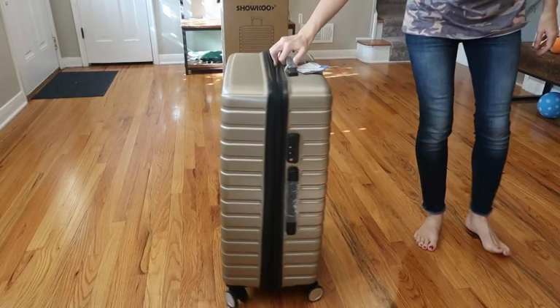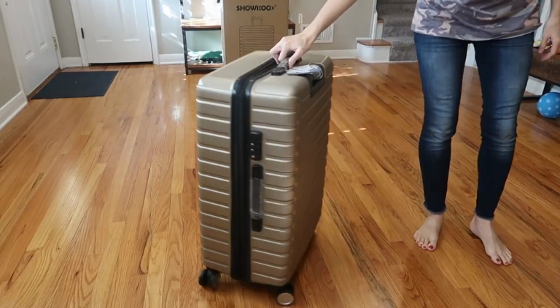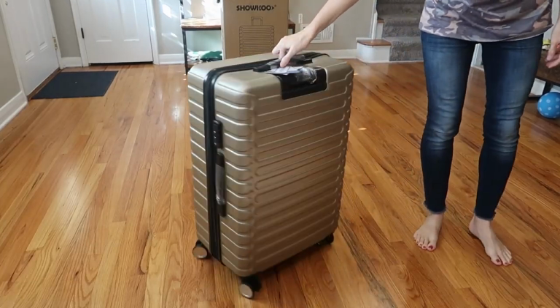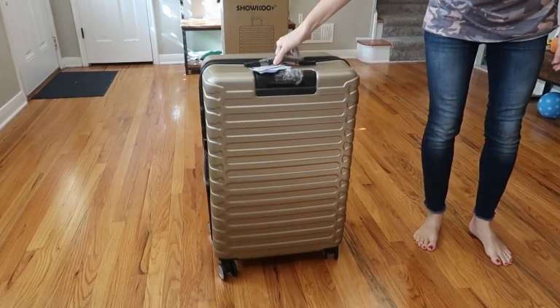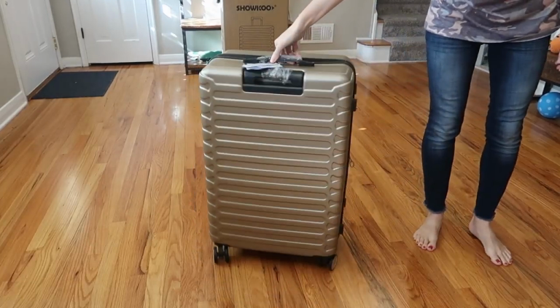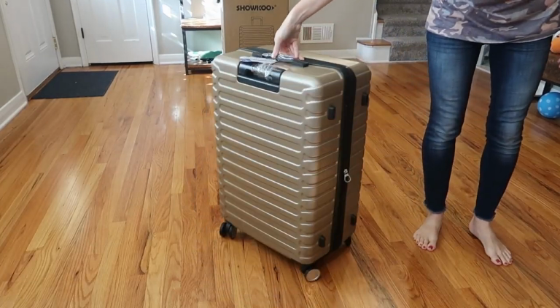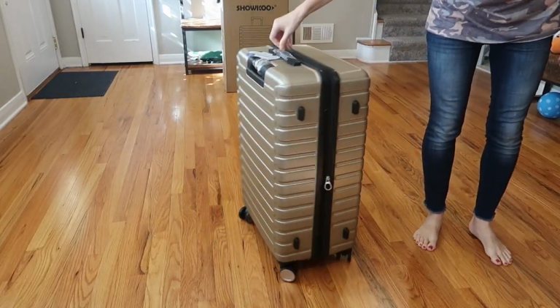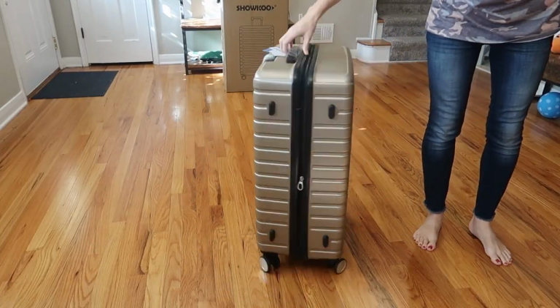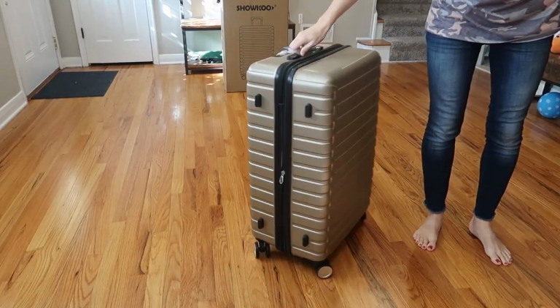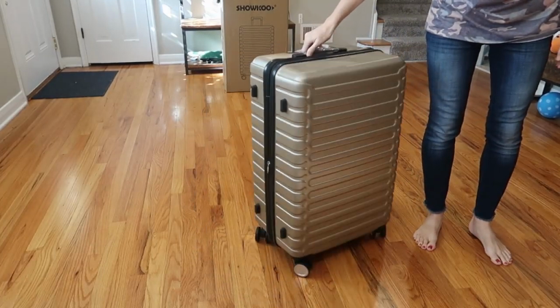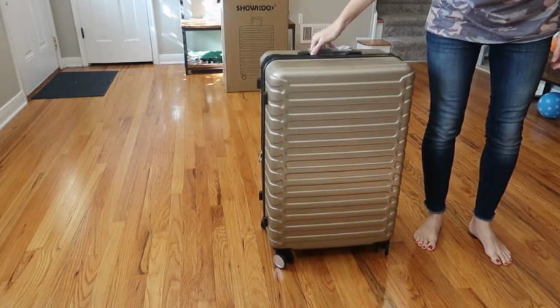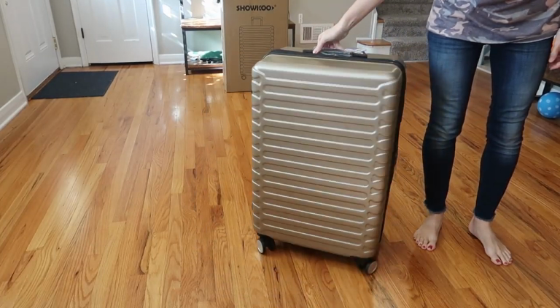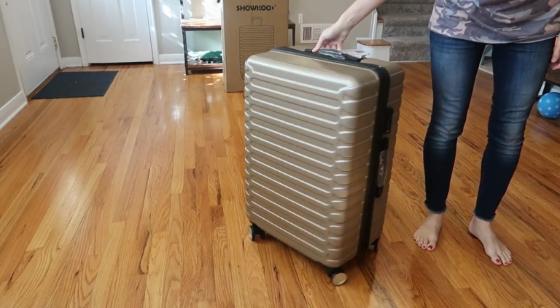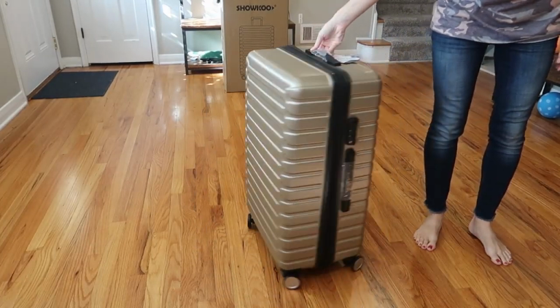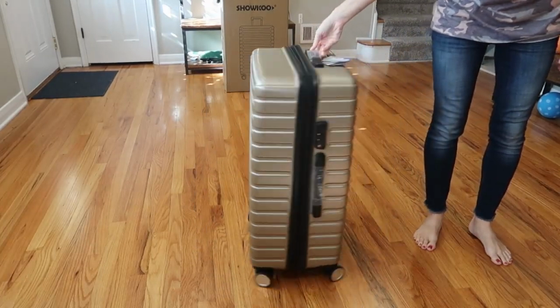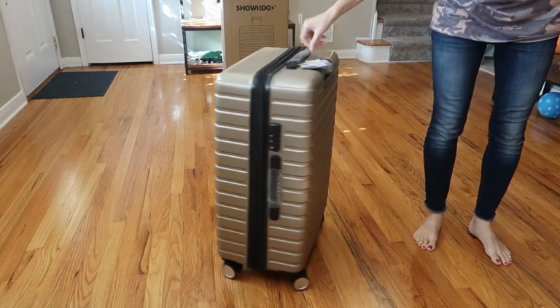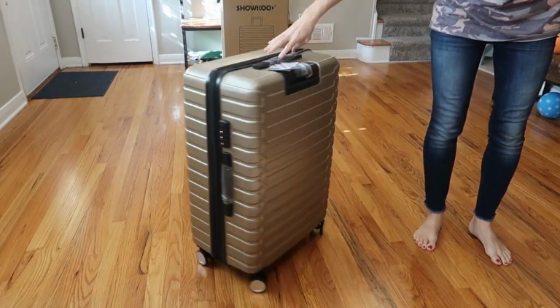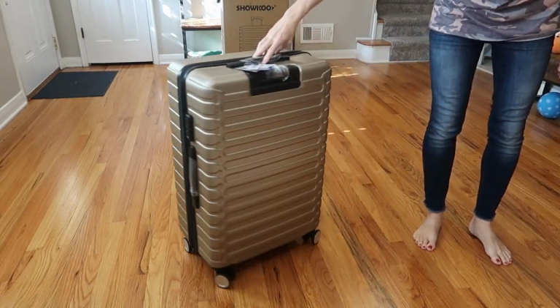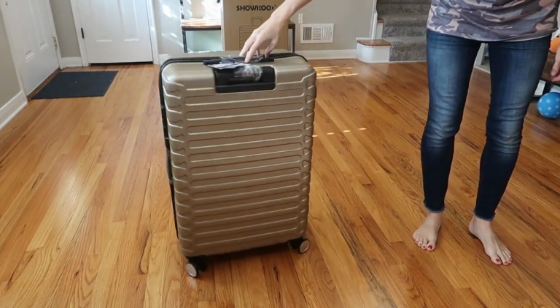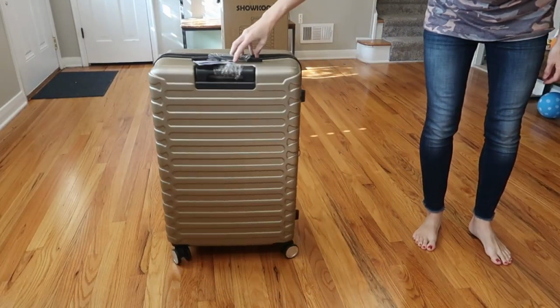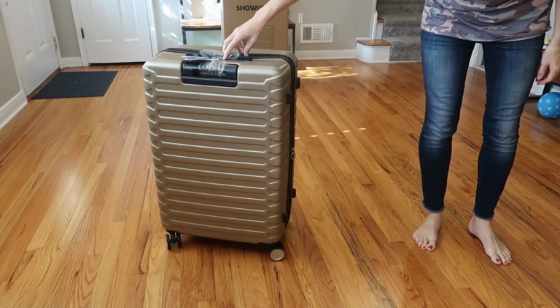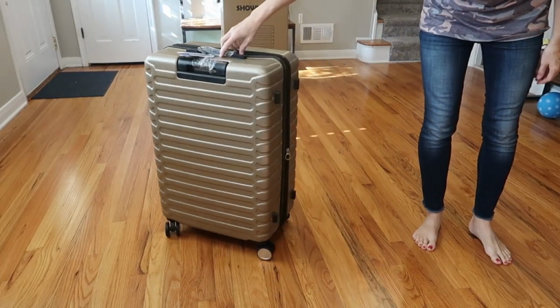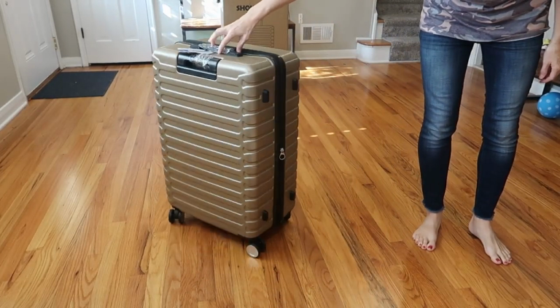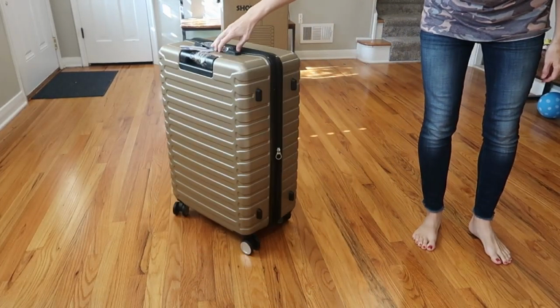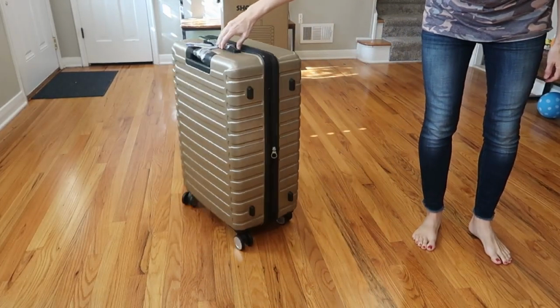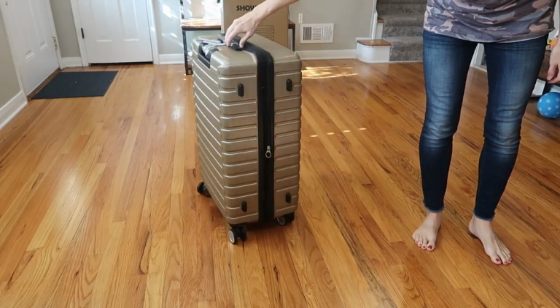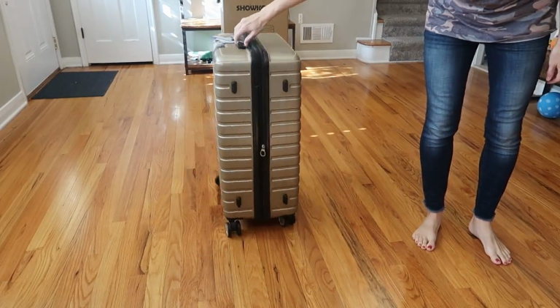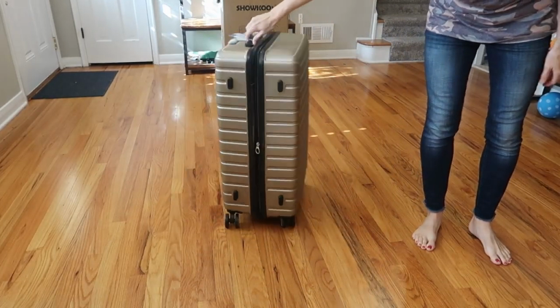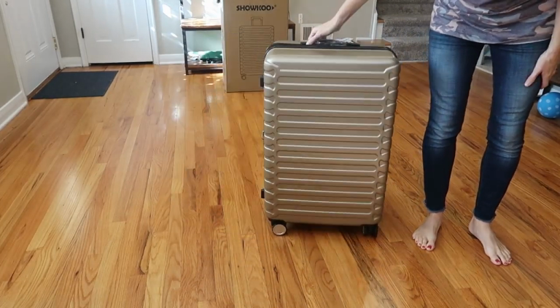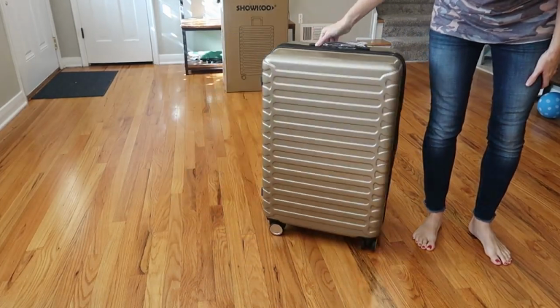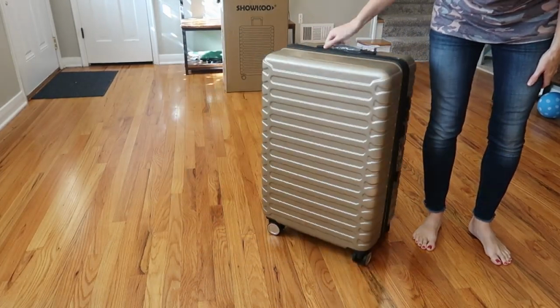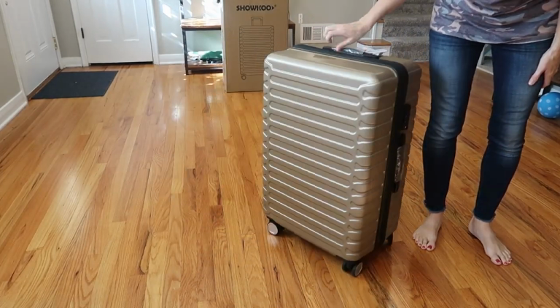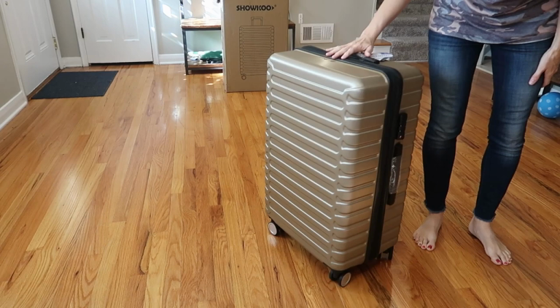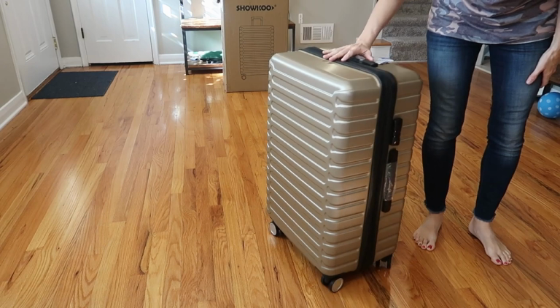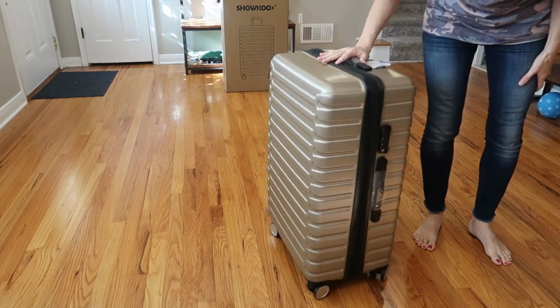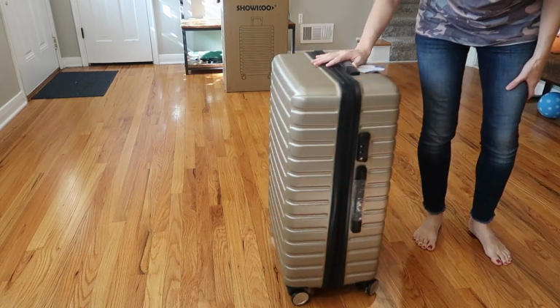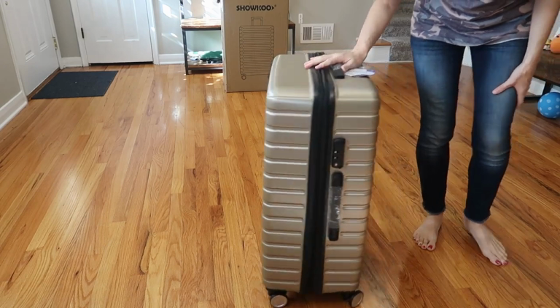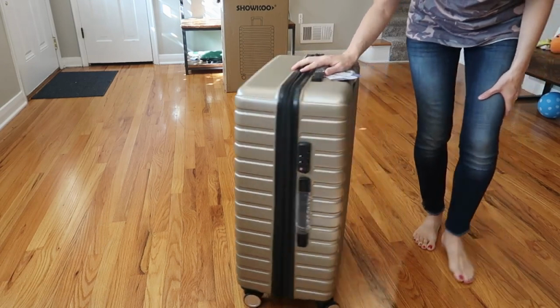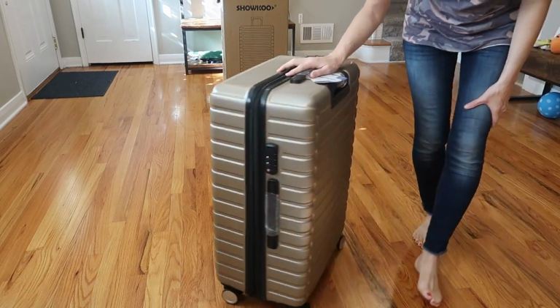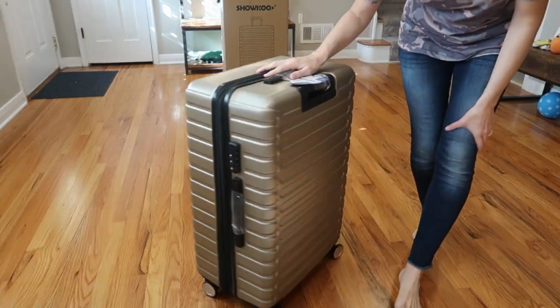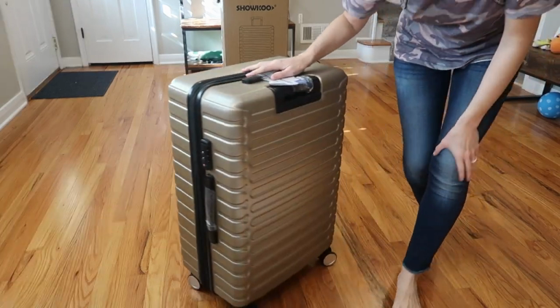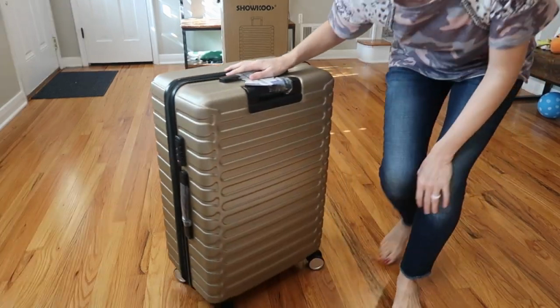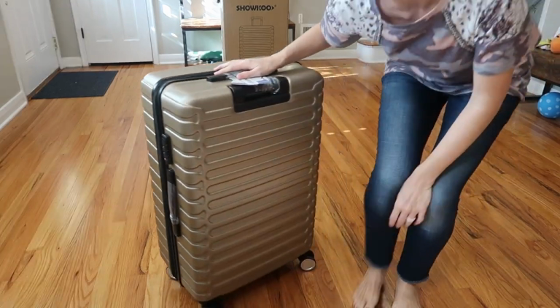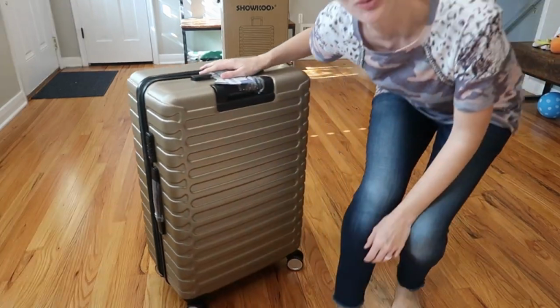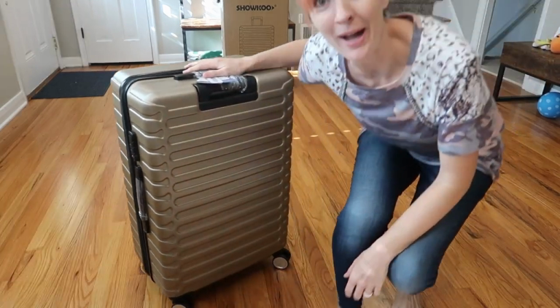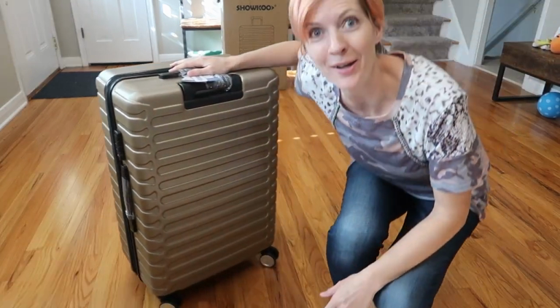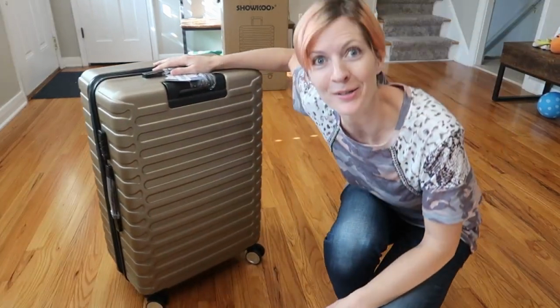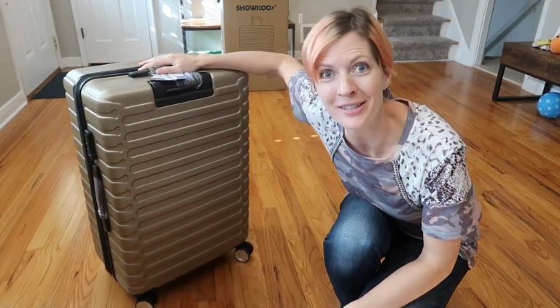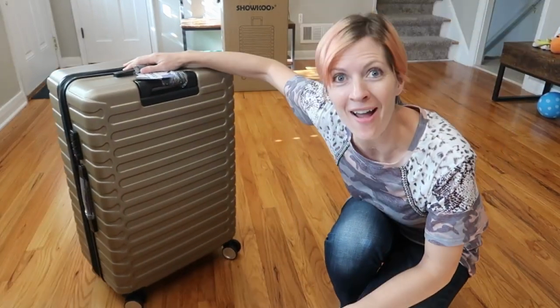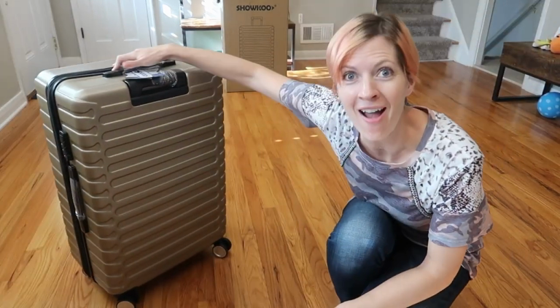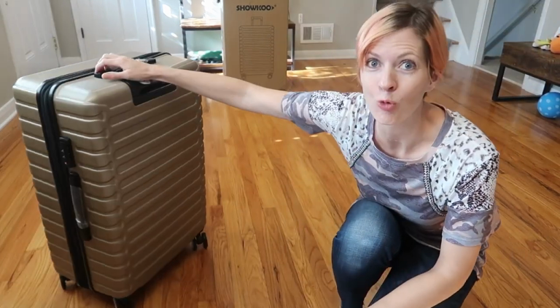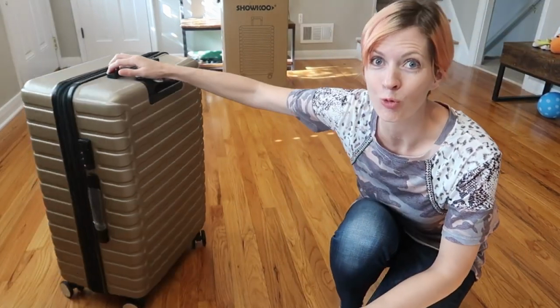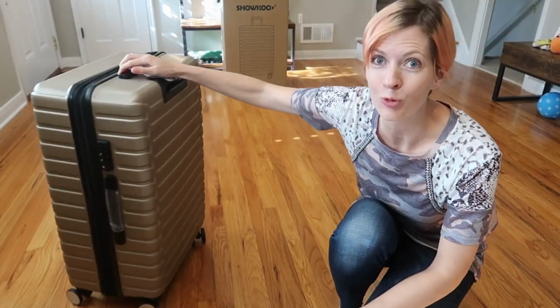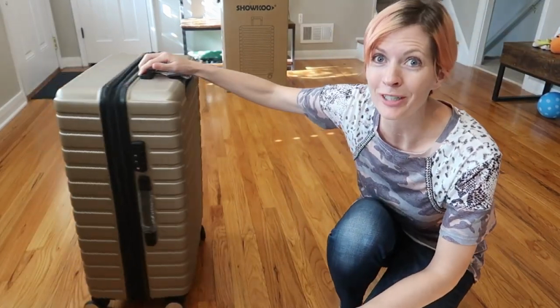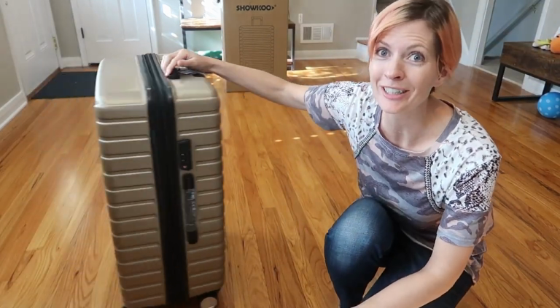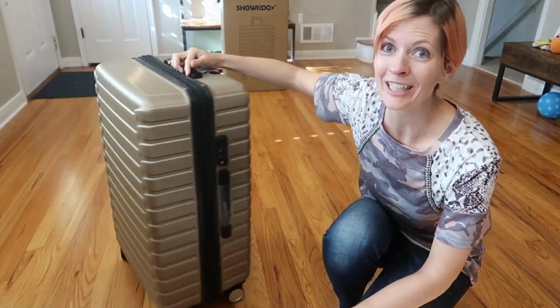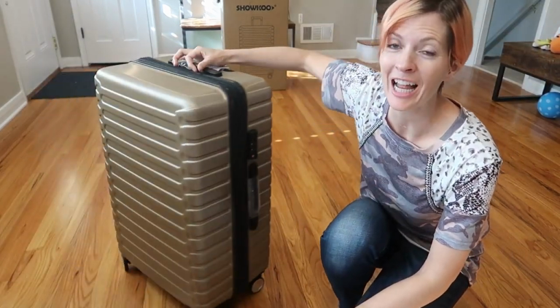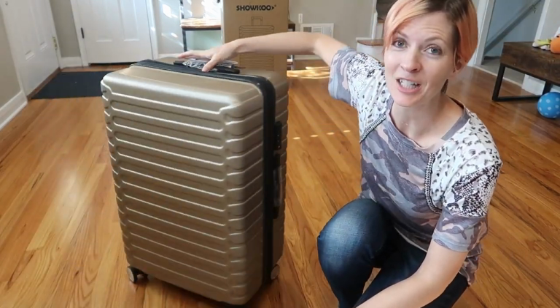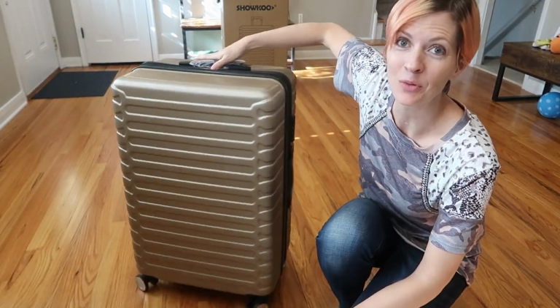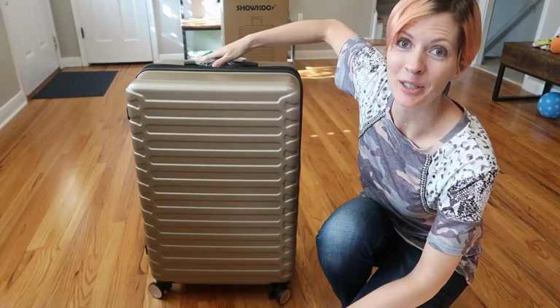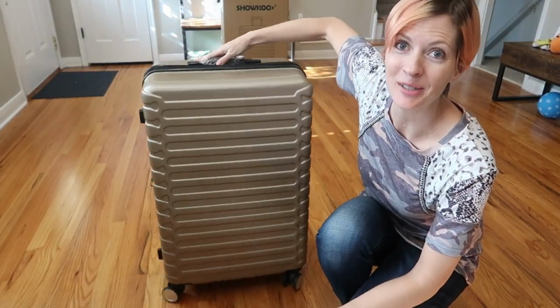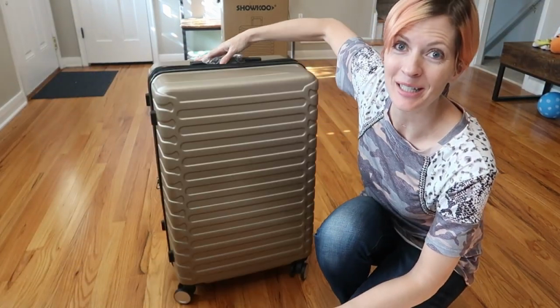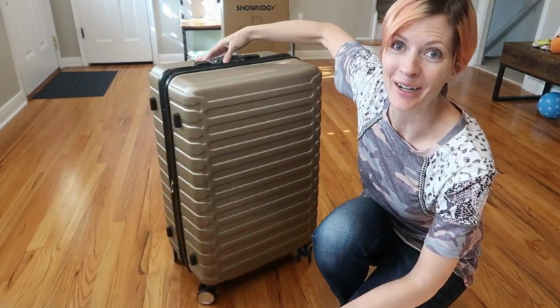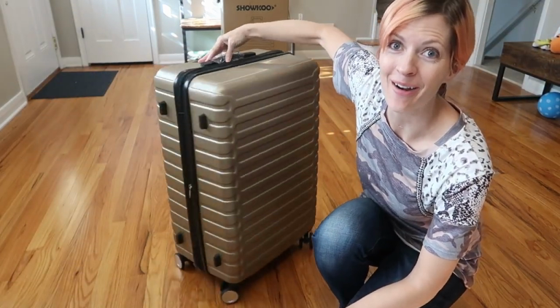Look at this 360 spin — really easy to push around. Really nice wheels here.